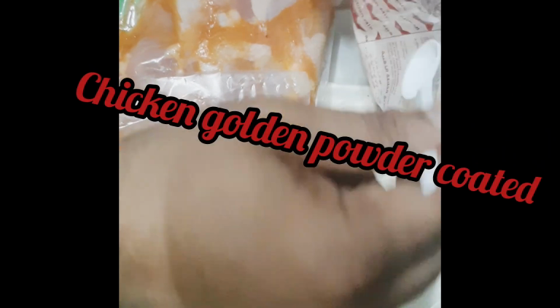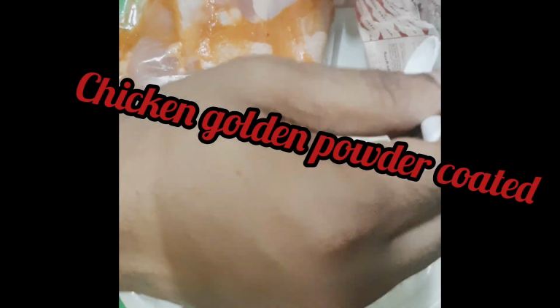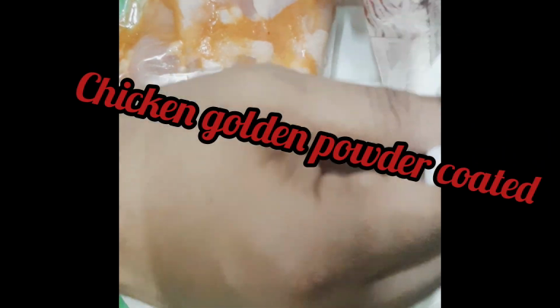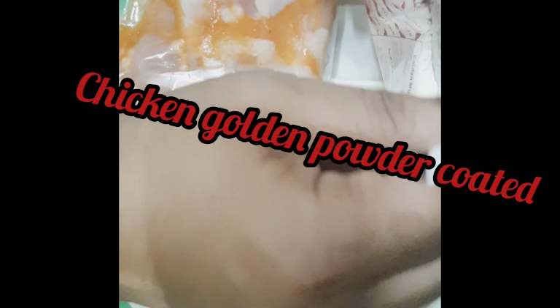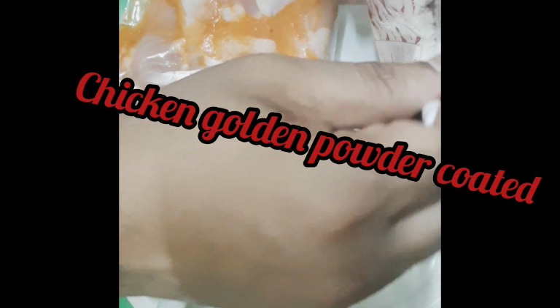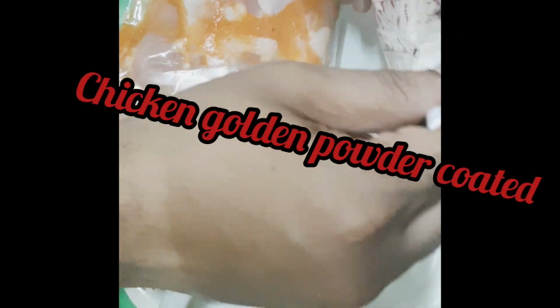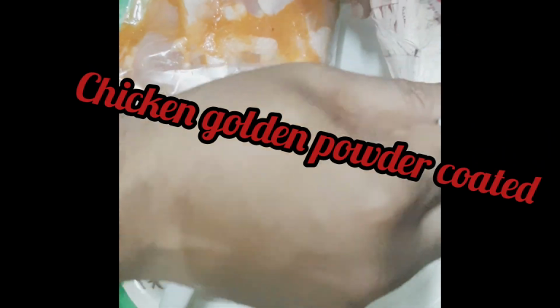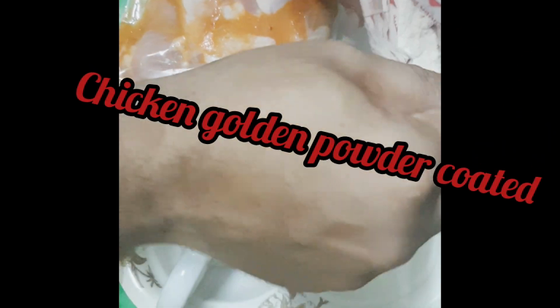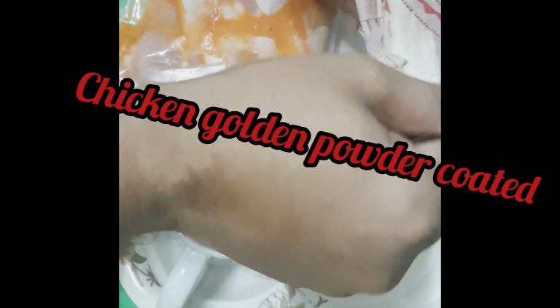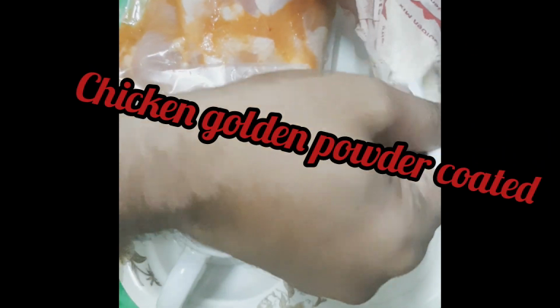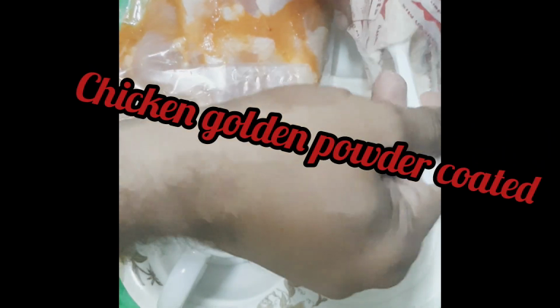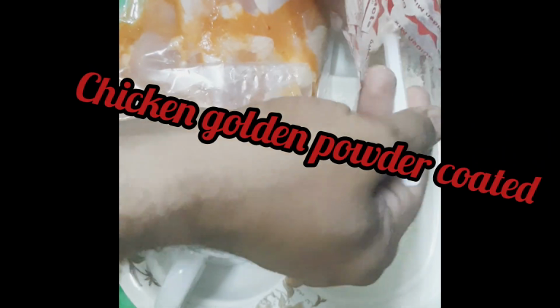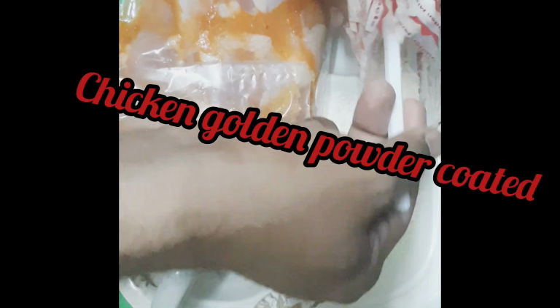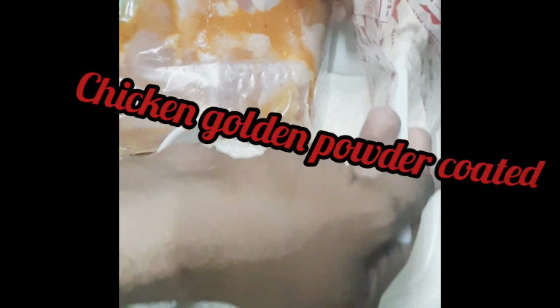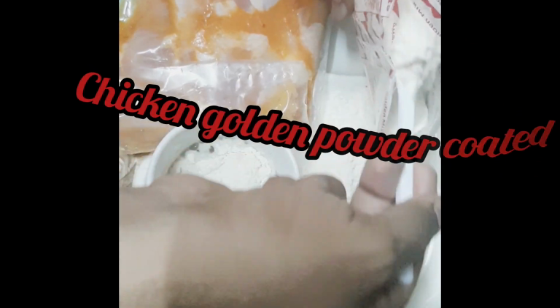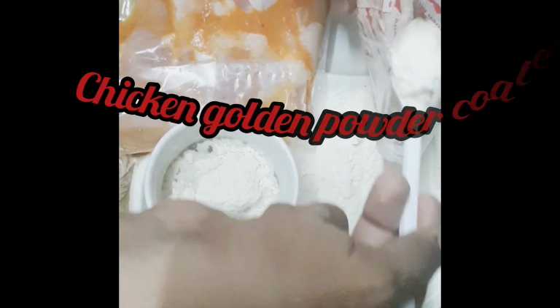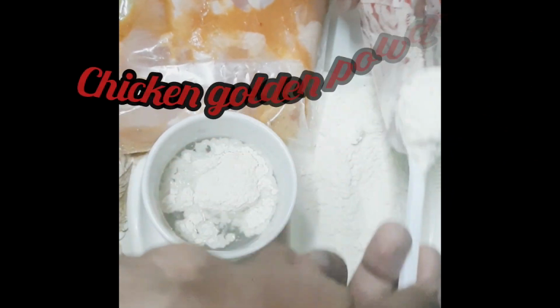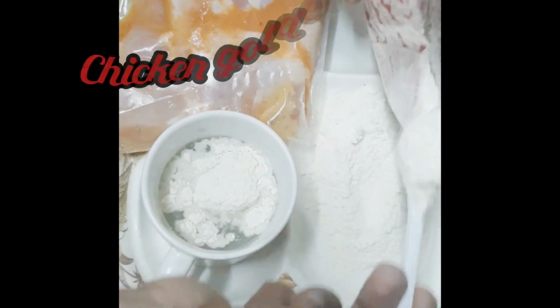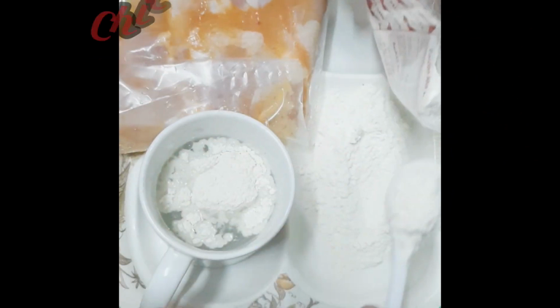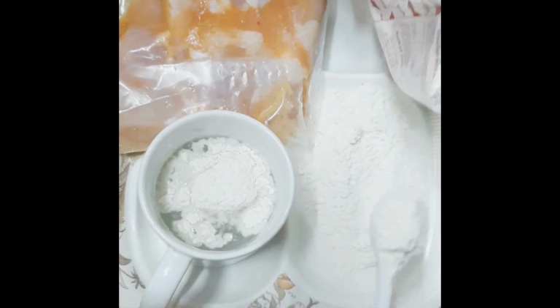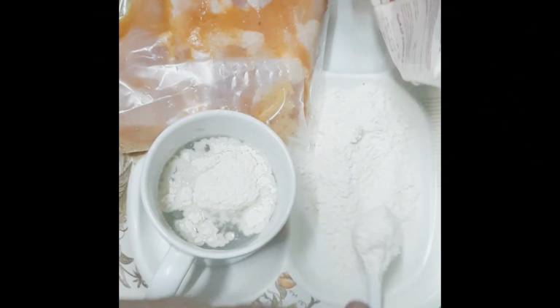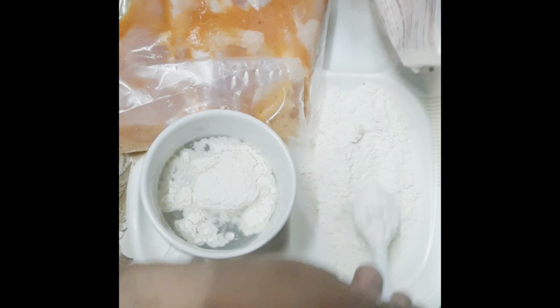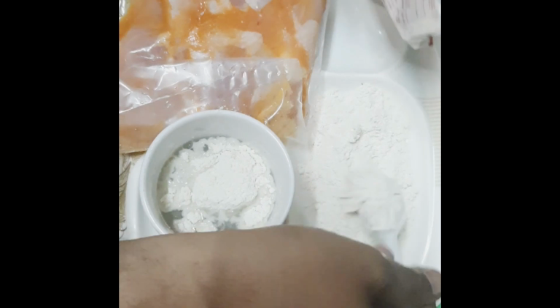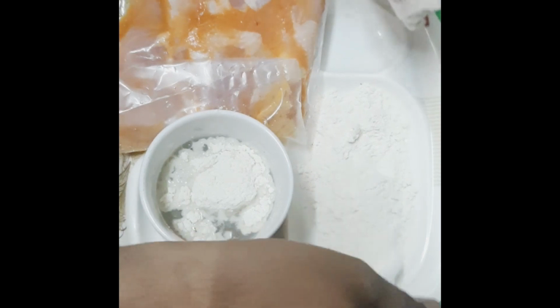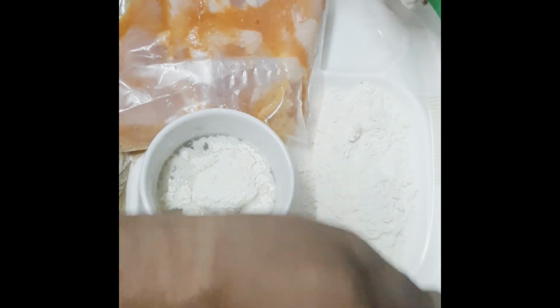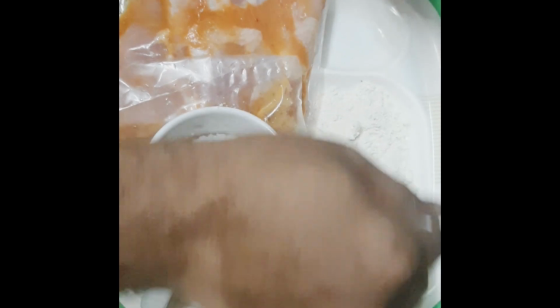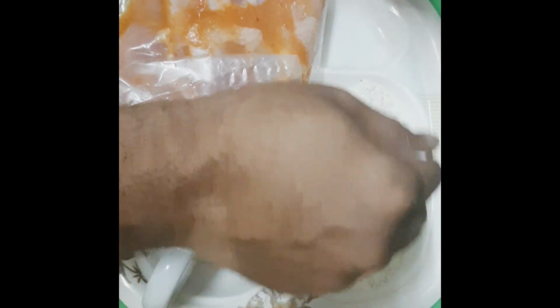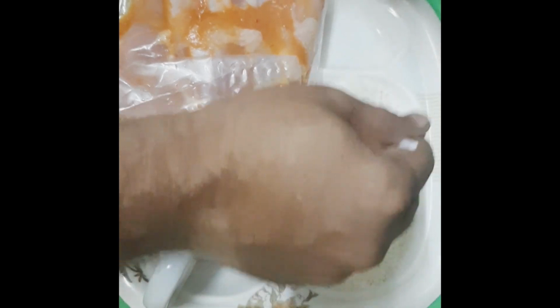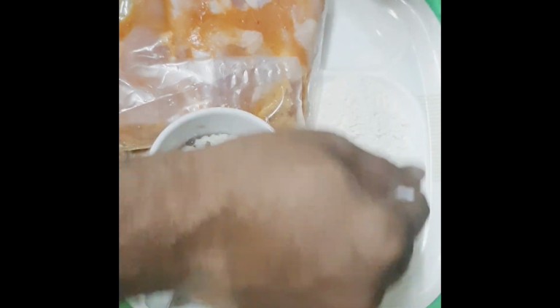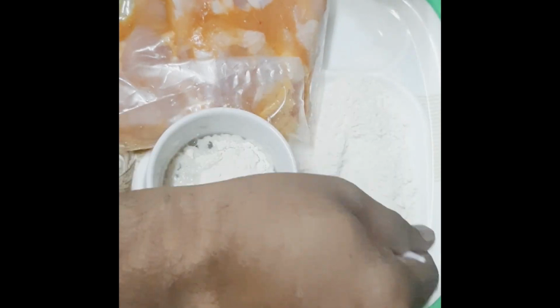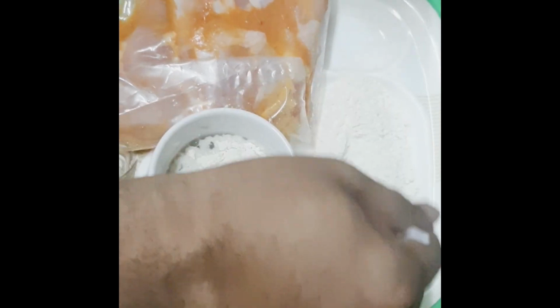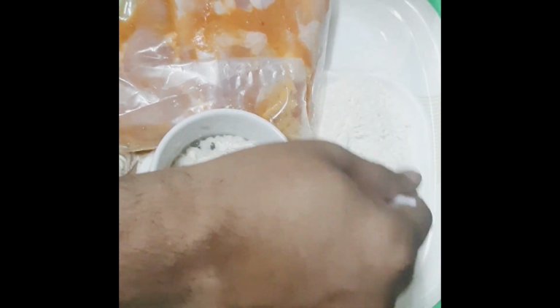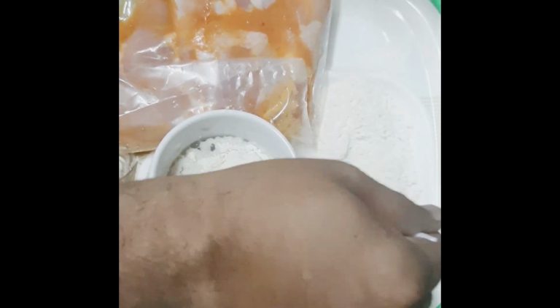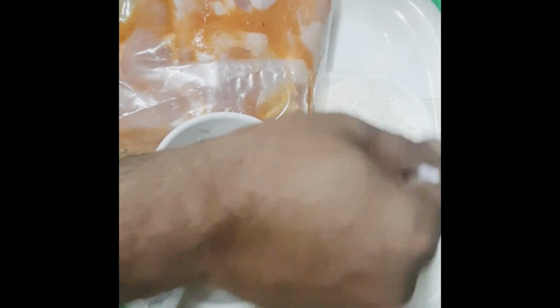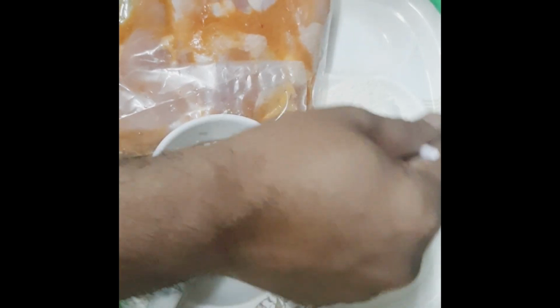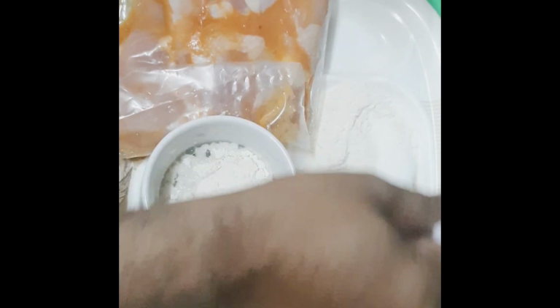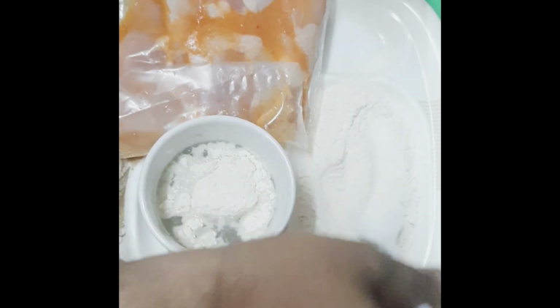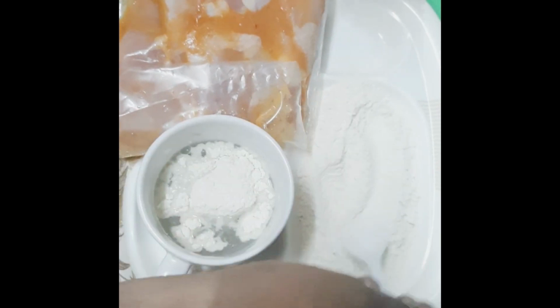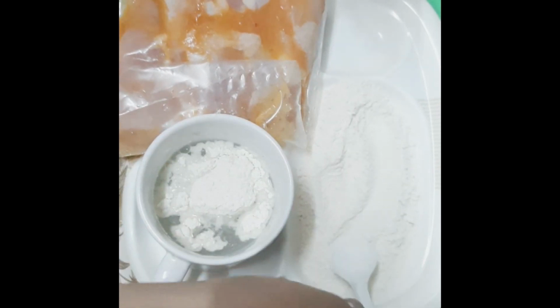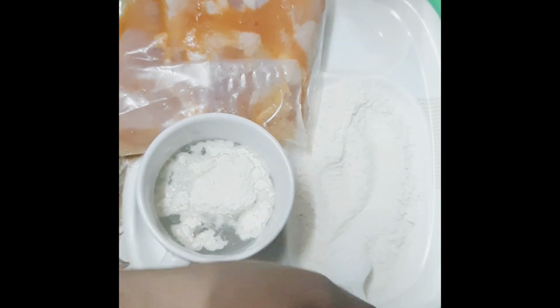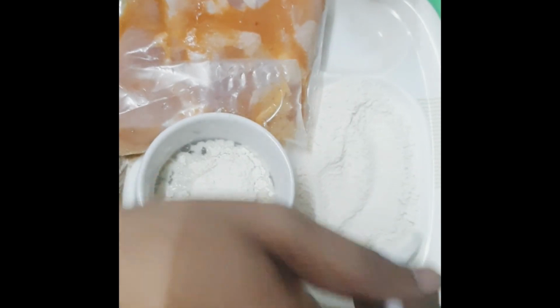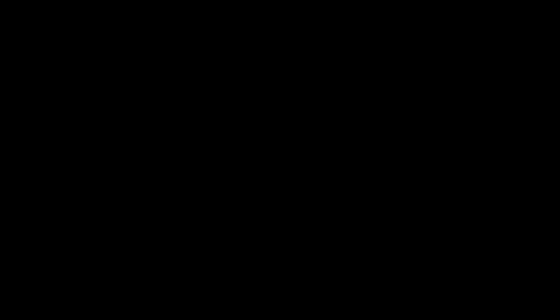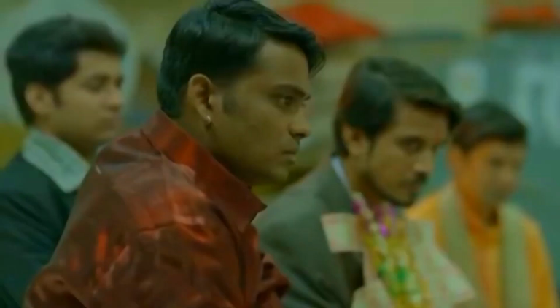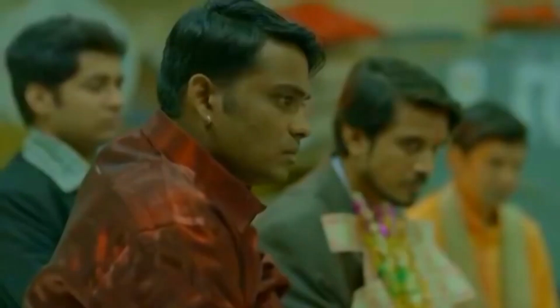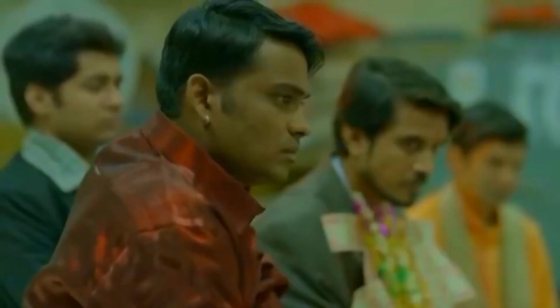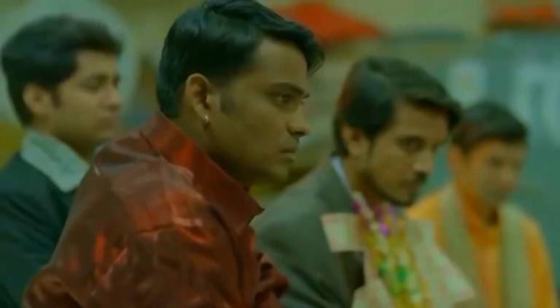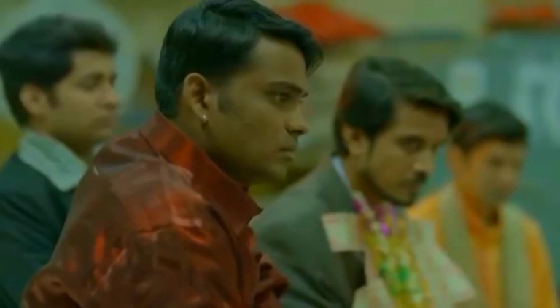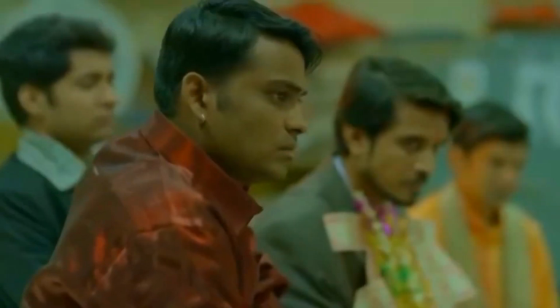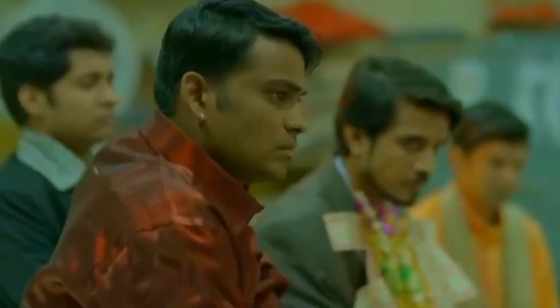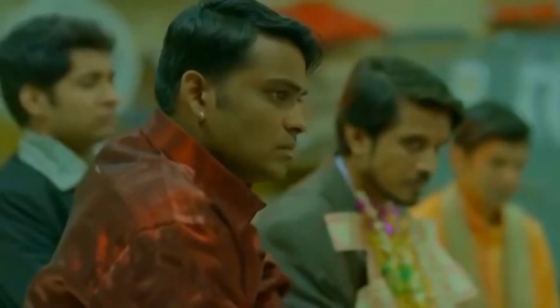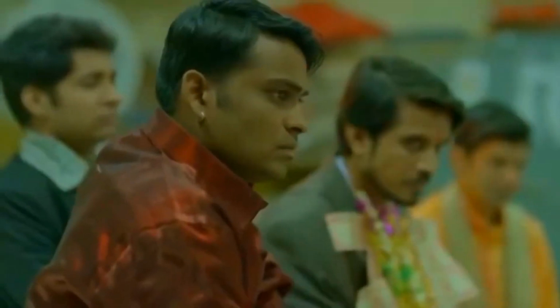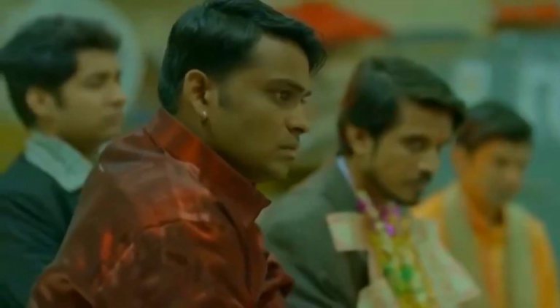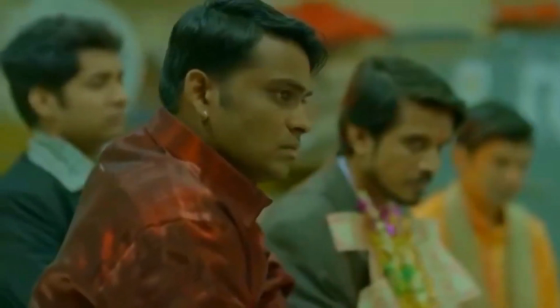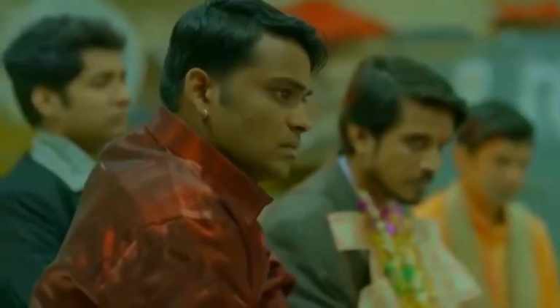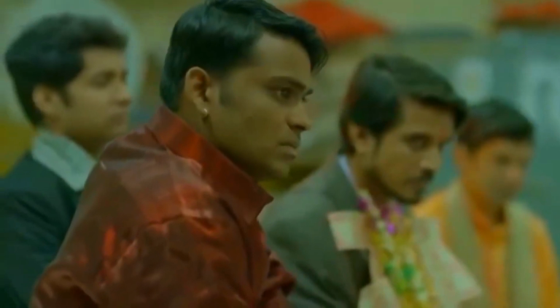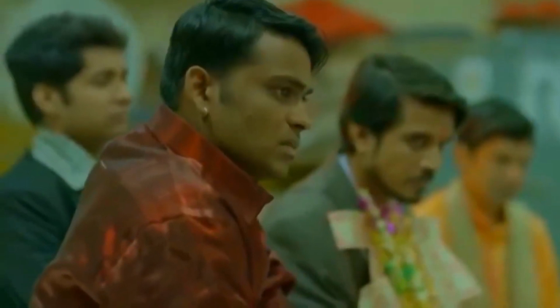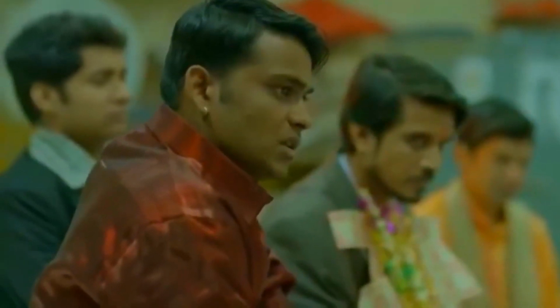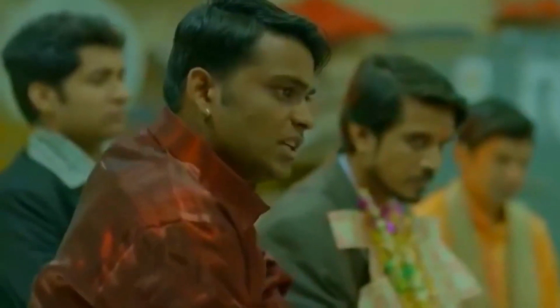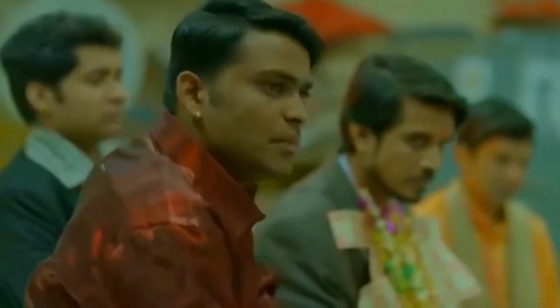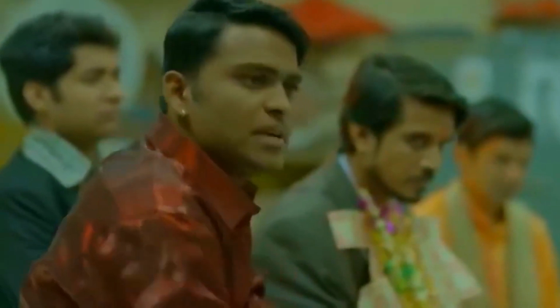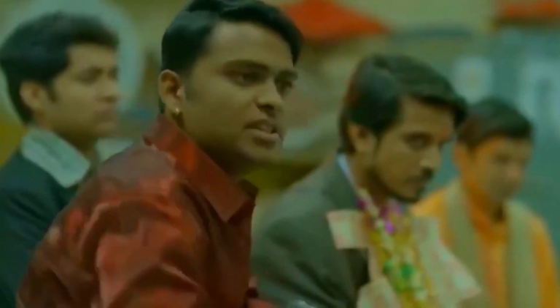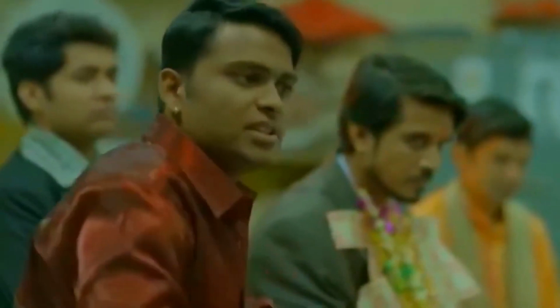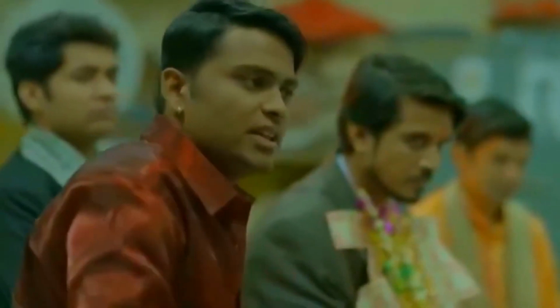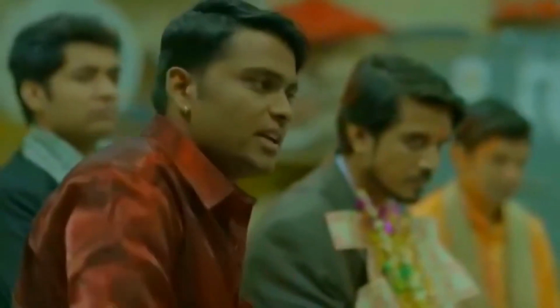First dip the chicken into the water and then coat it with the powder, and we will get a good coating solution.